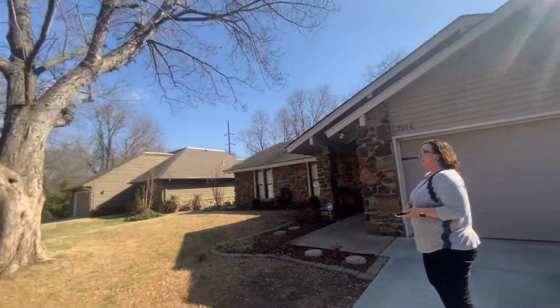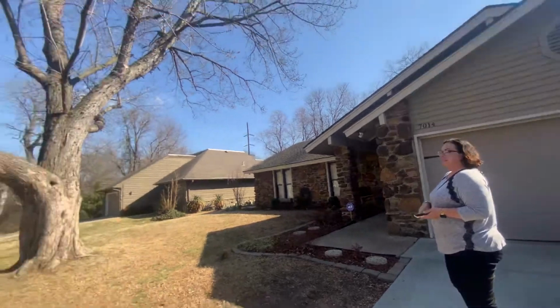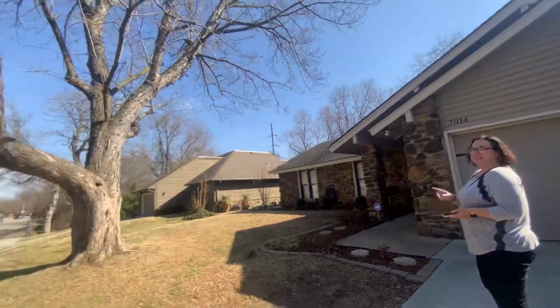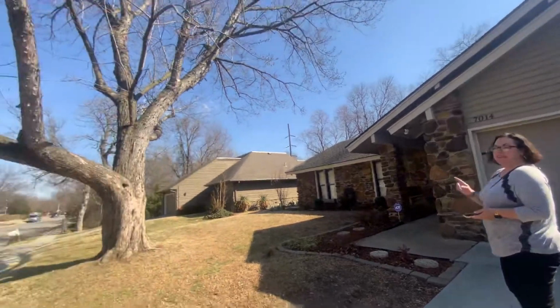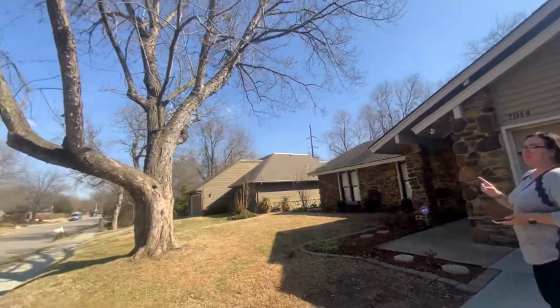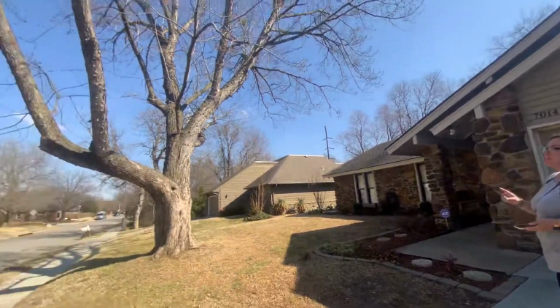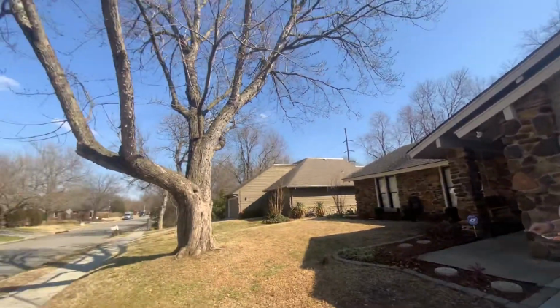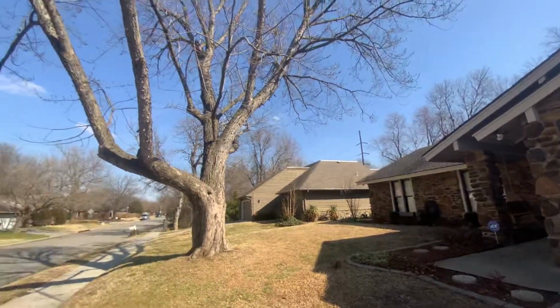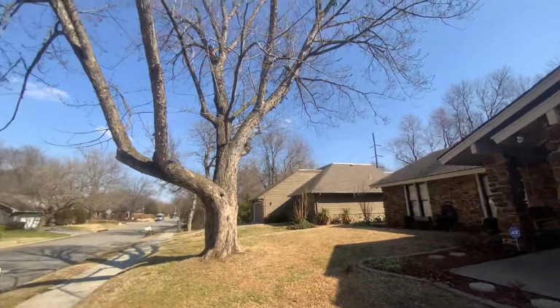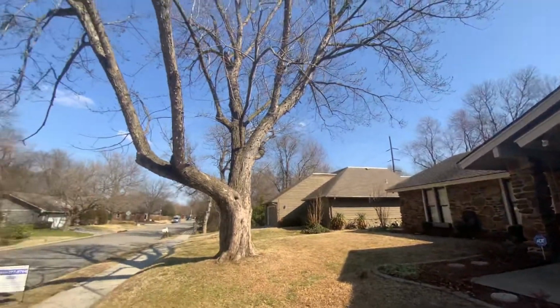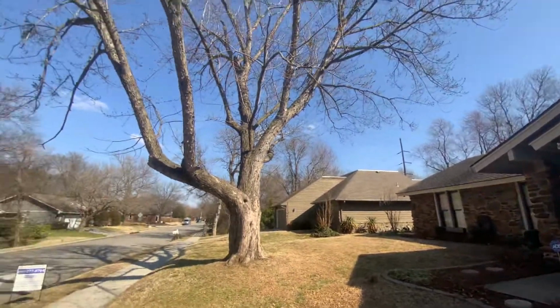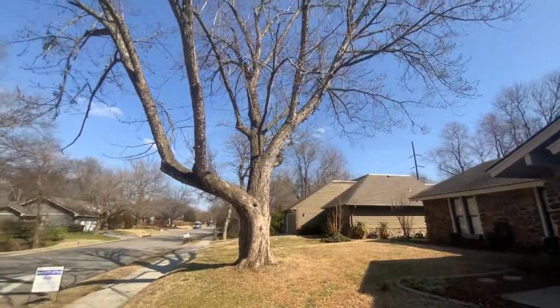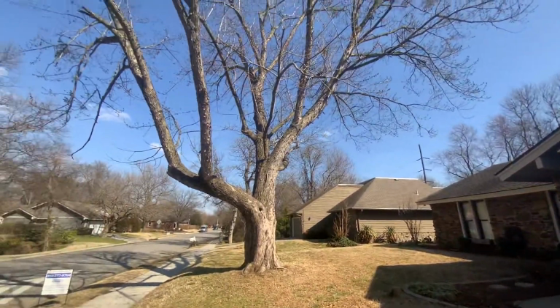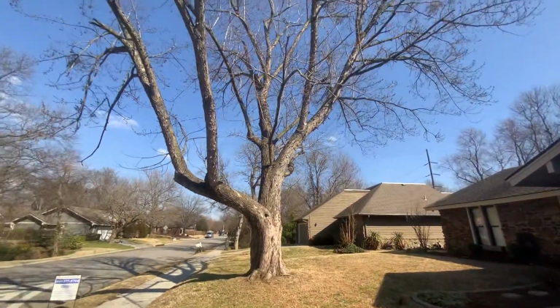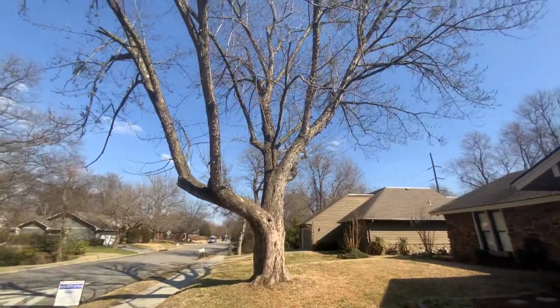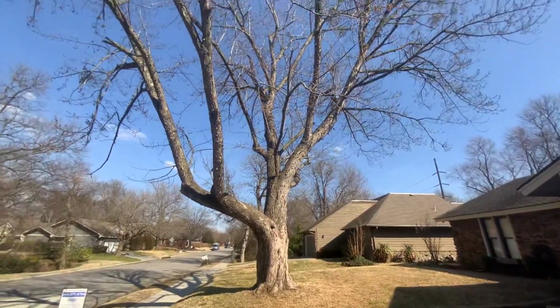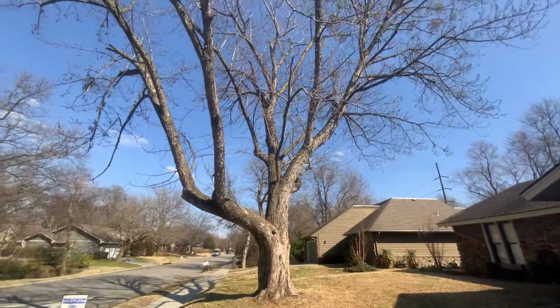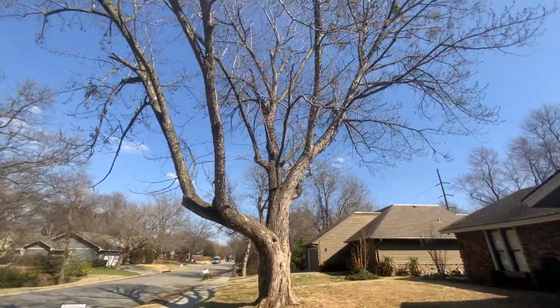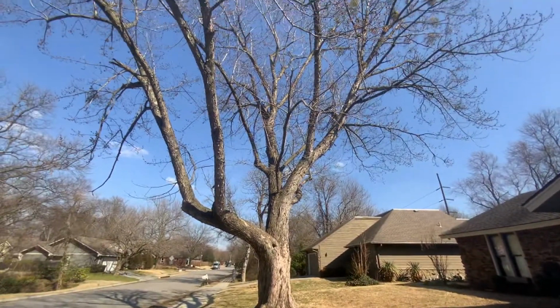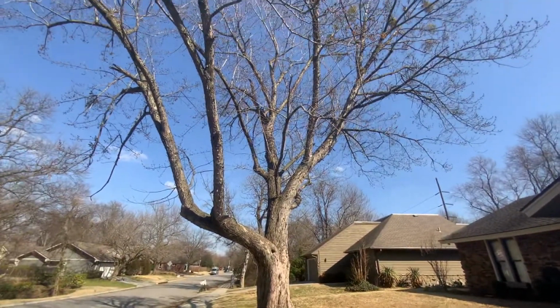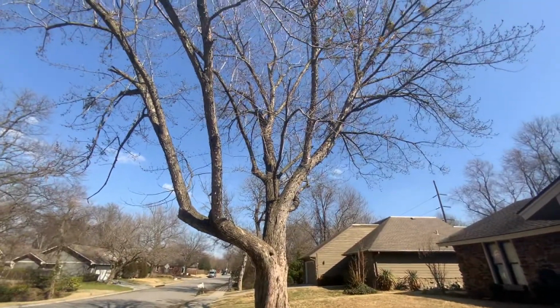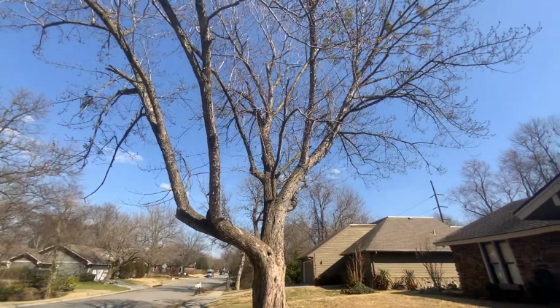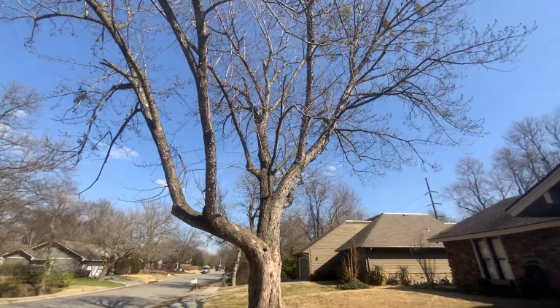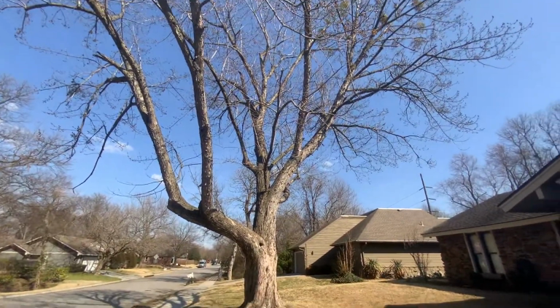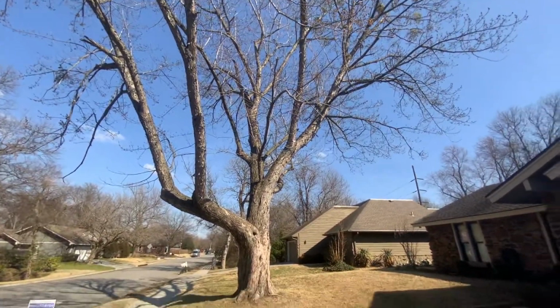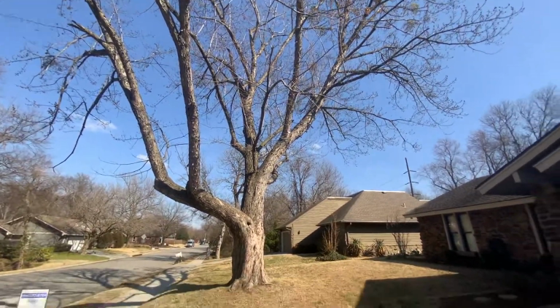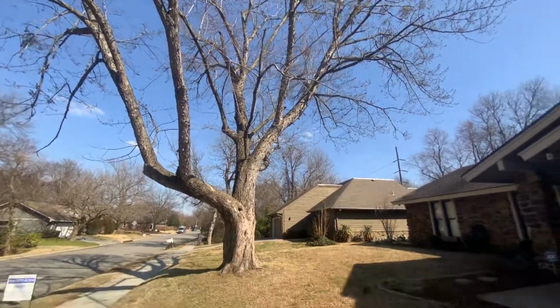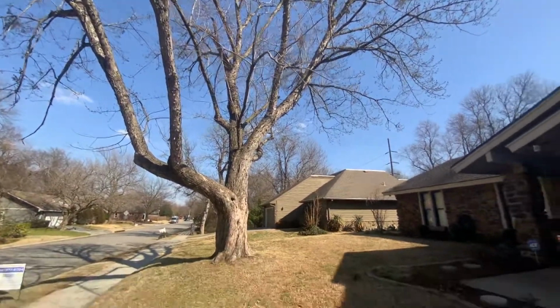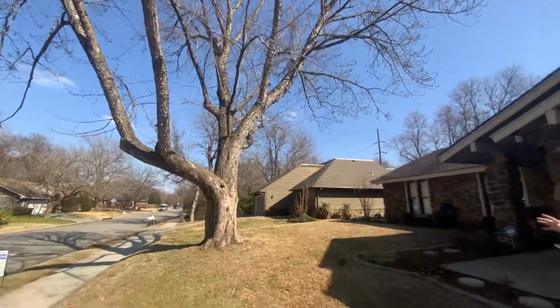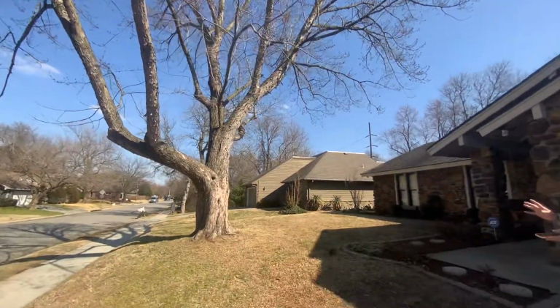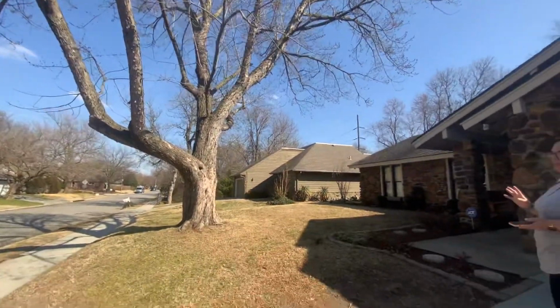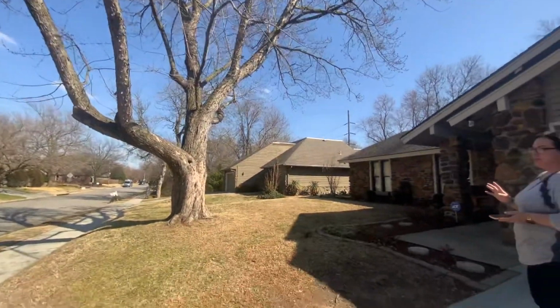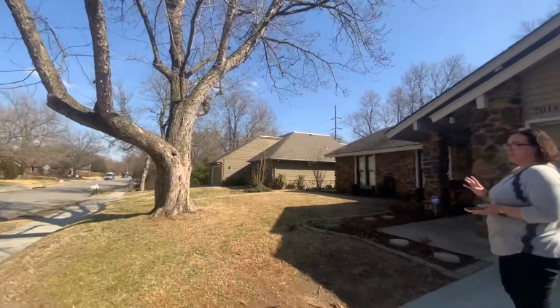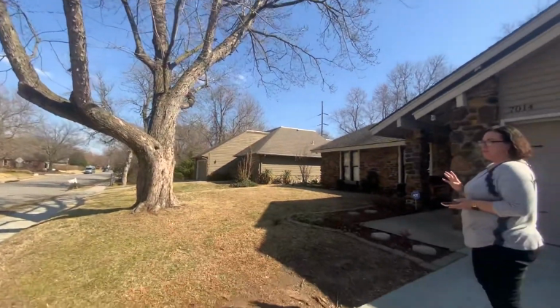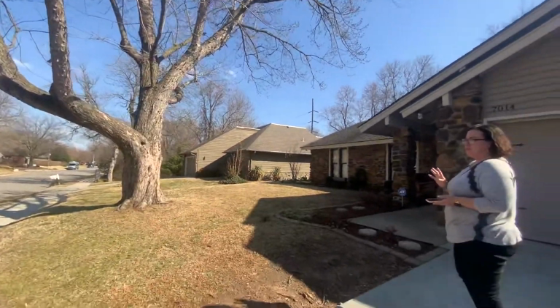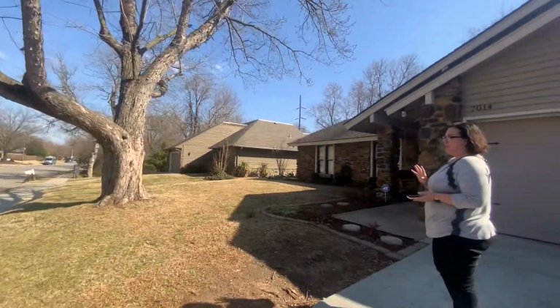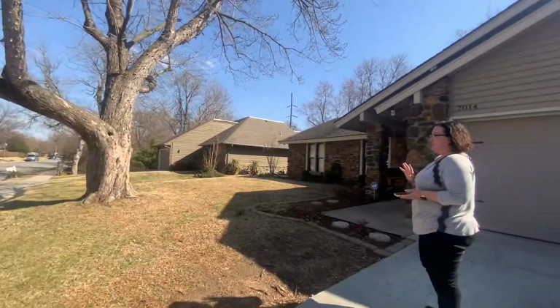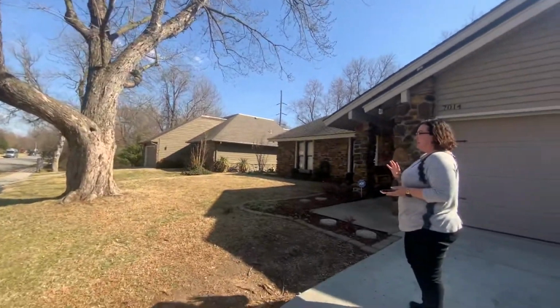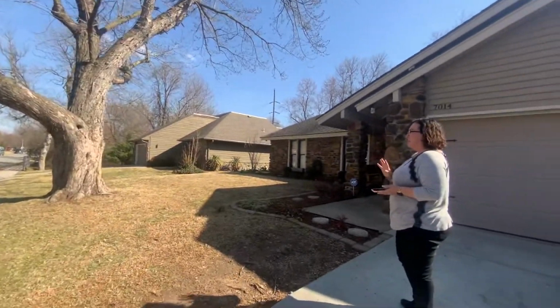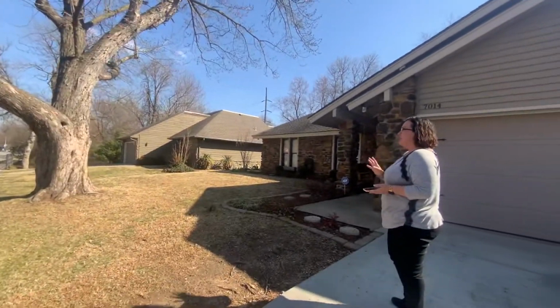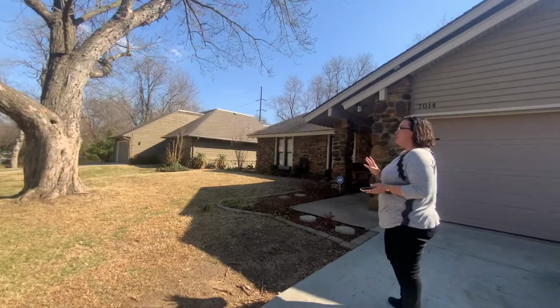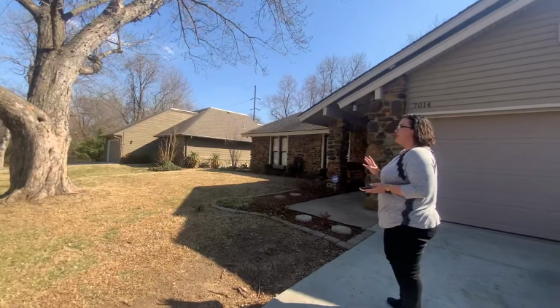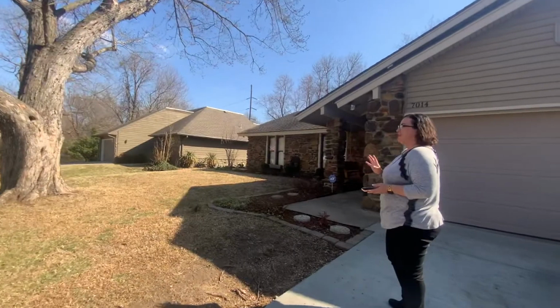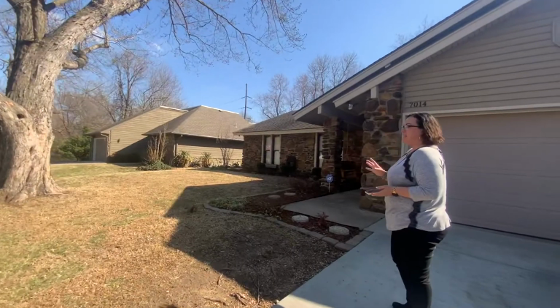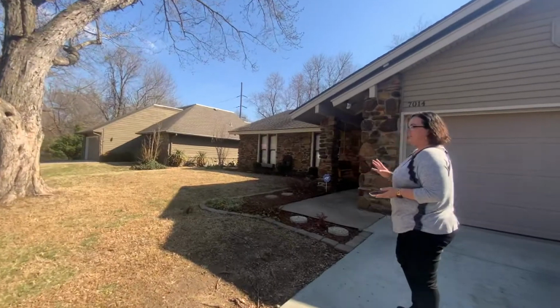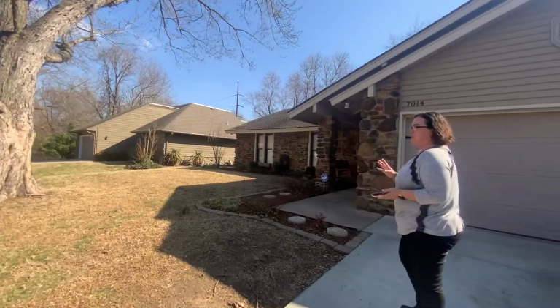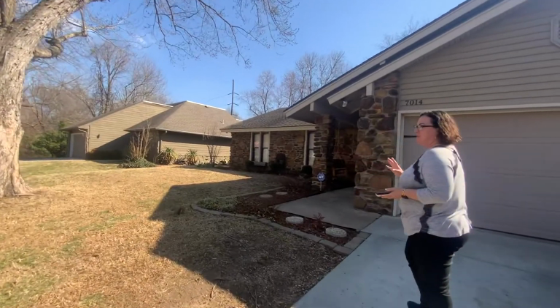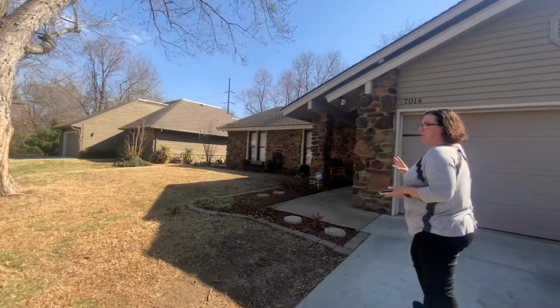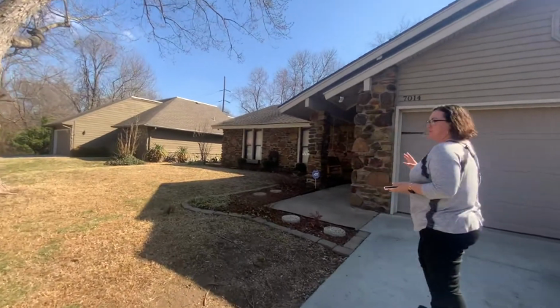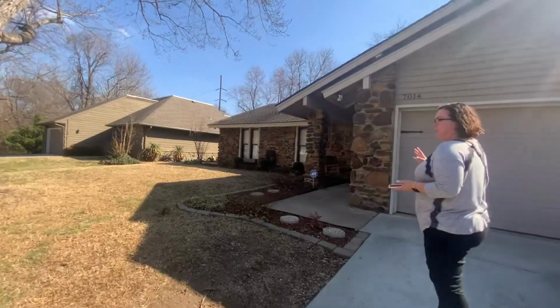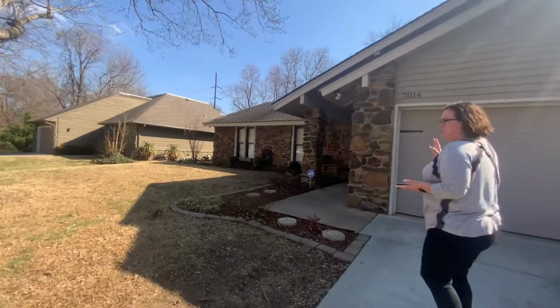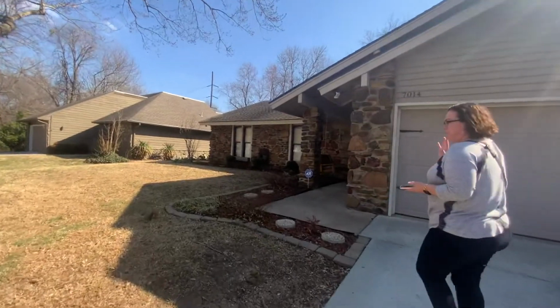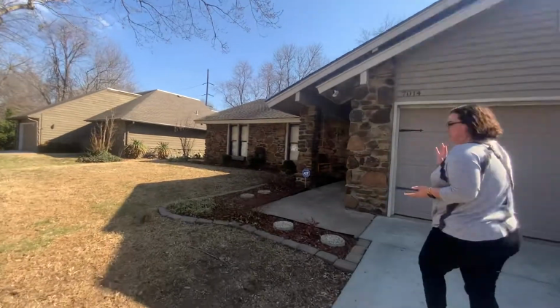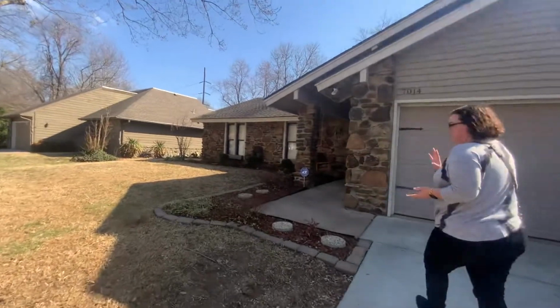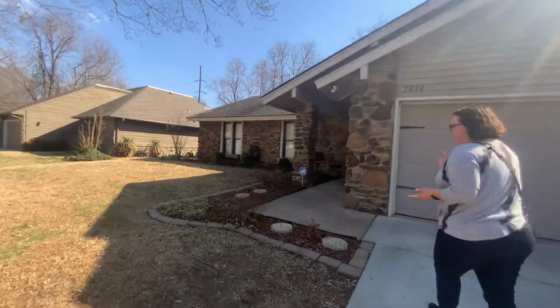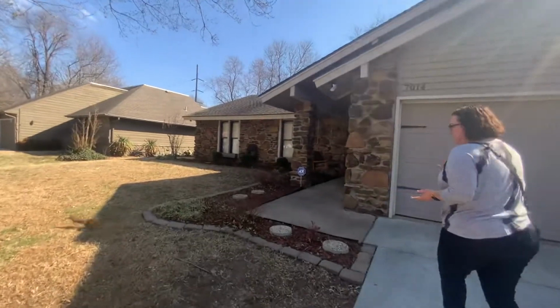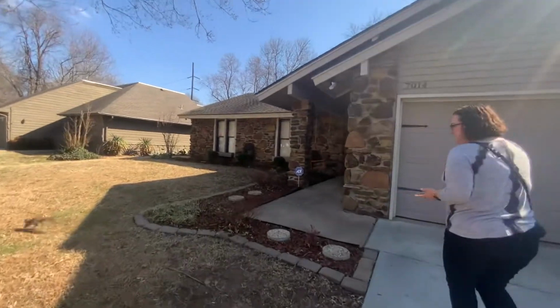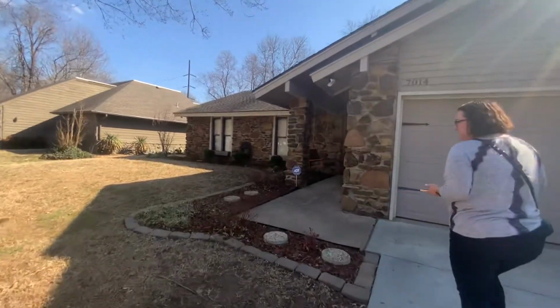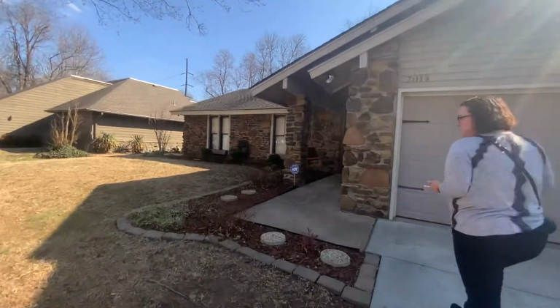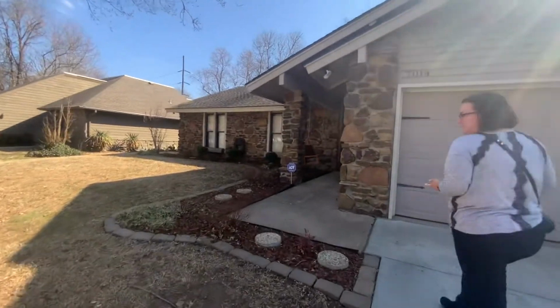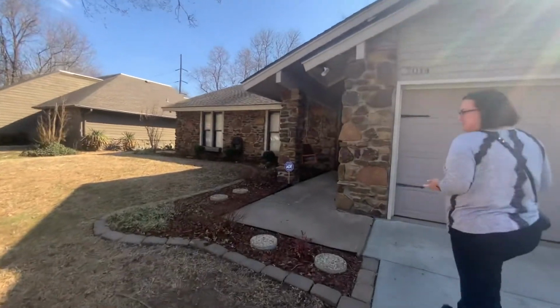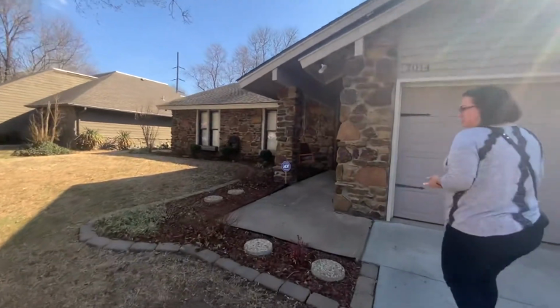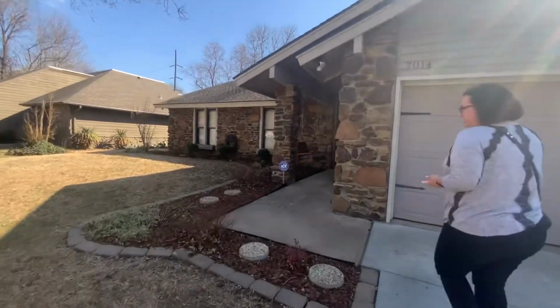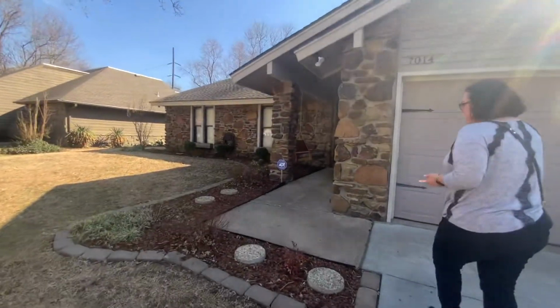It's got a really nice big tree in the front yard, not too close to the house to worry about damage to the roof, but it's big enough to give you some shade.